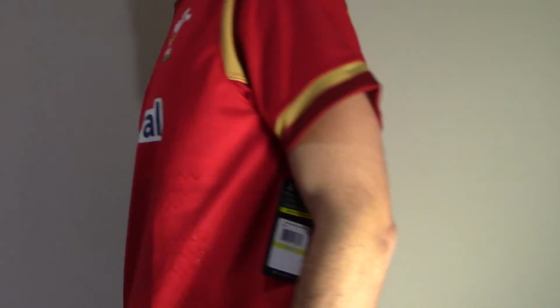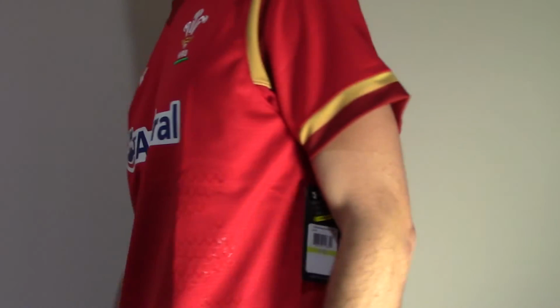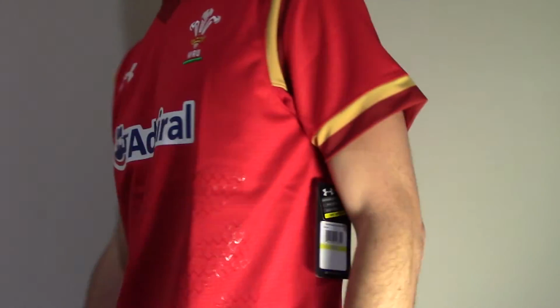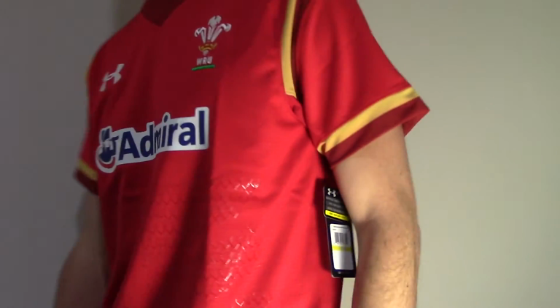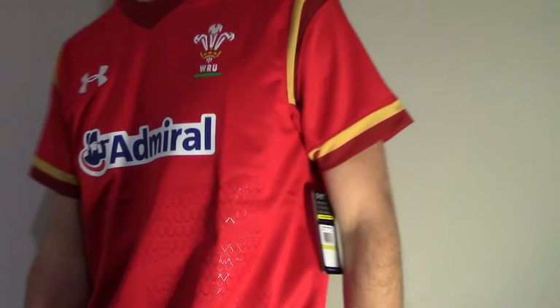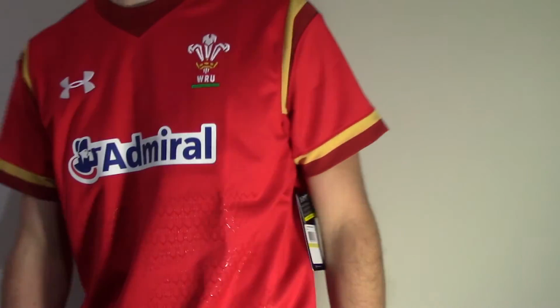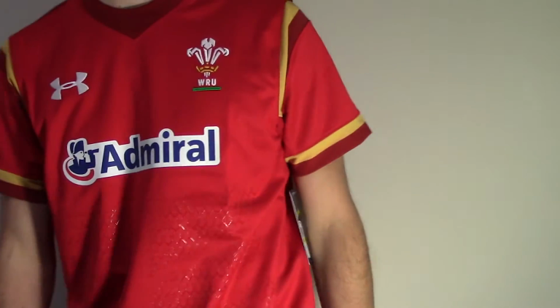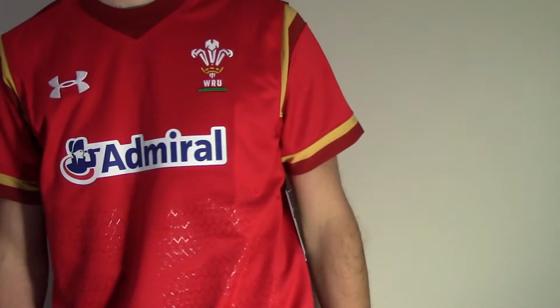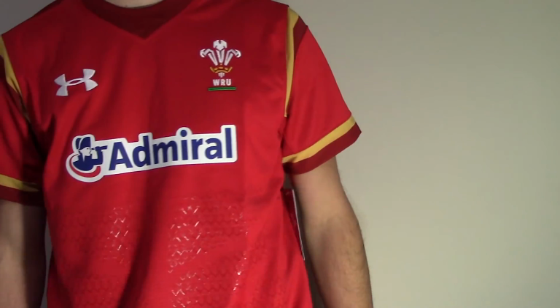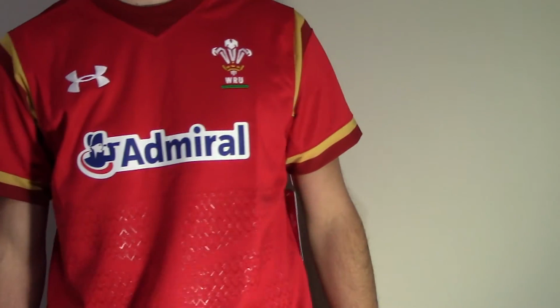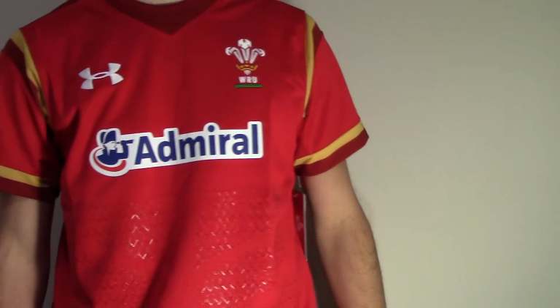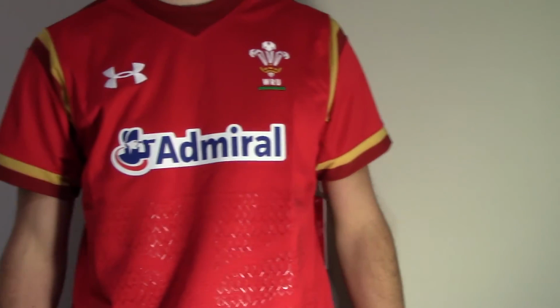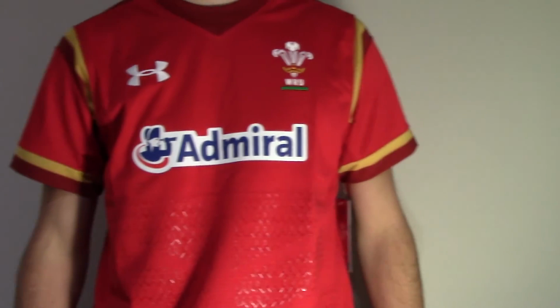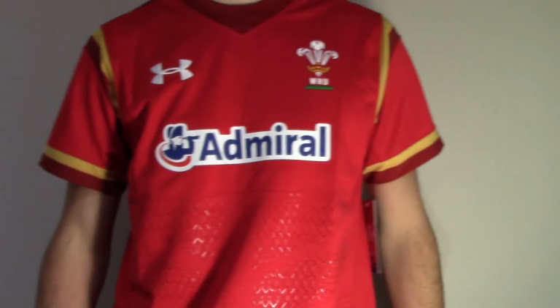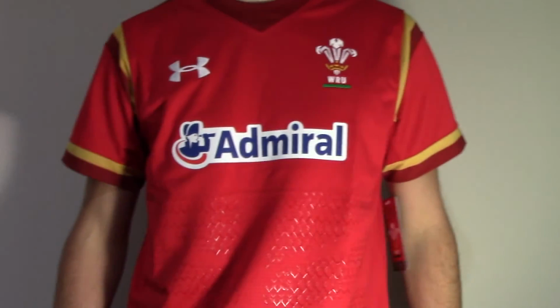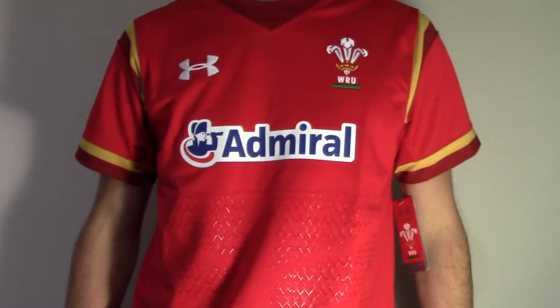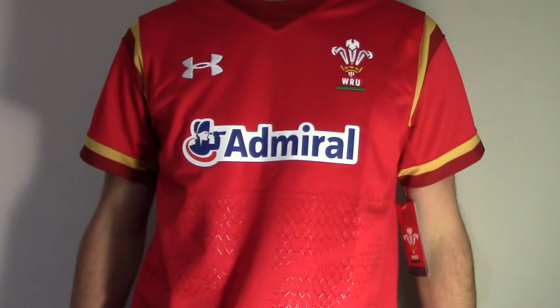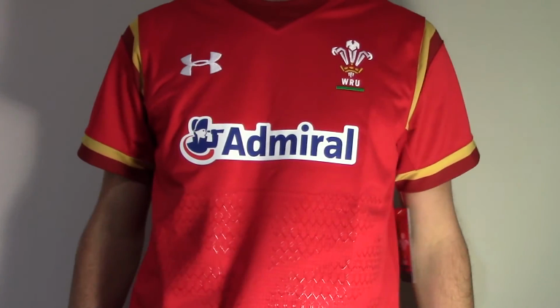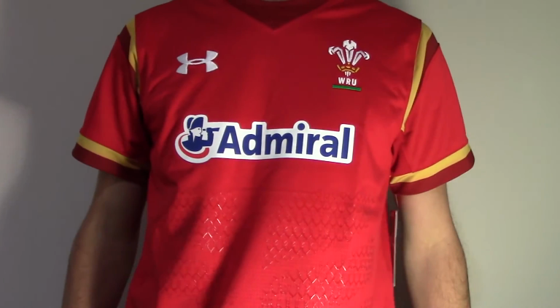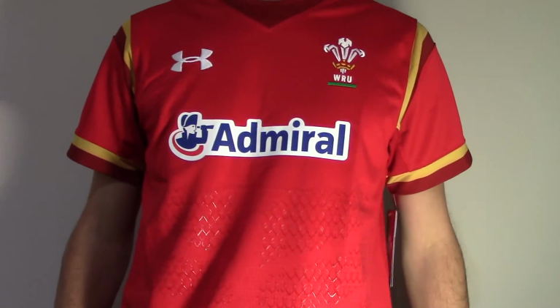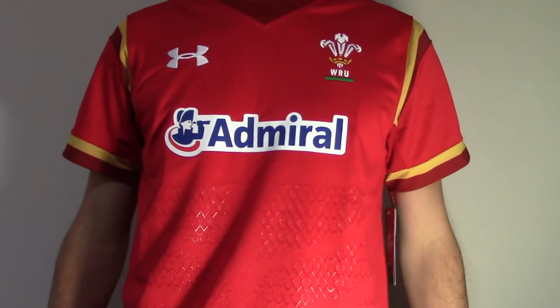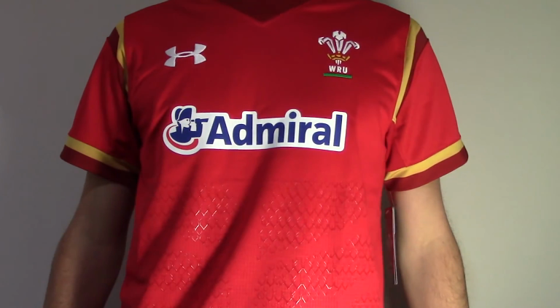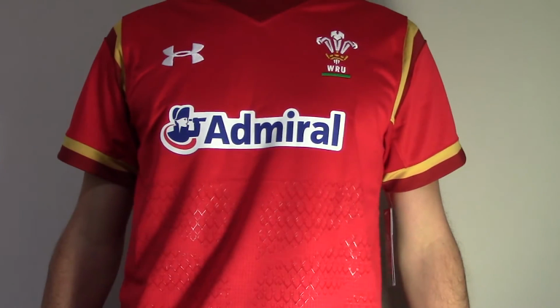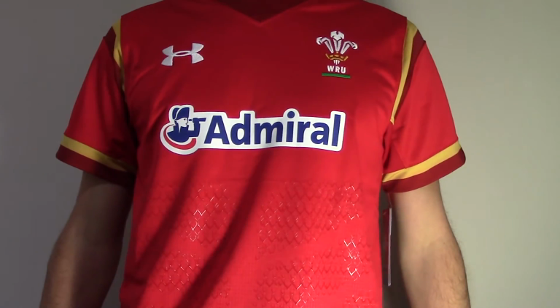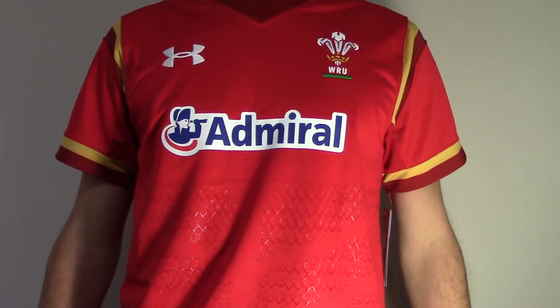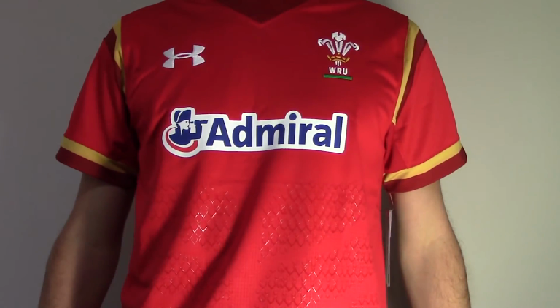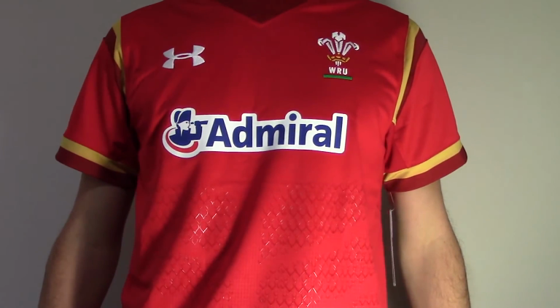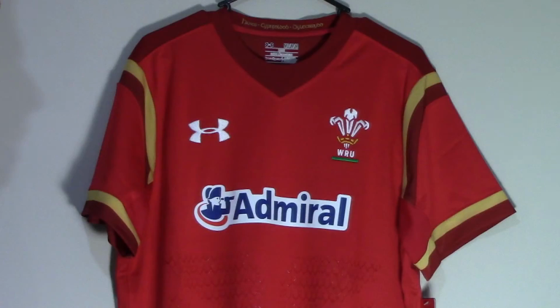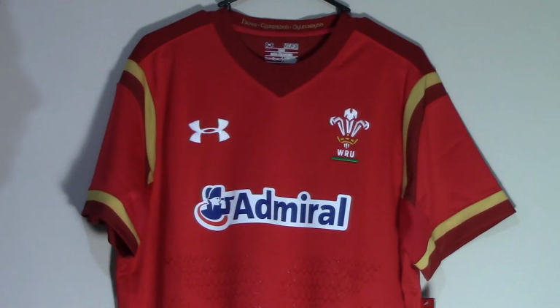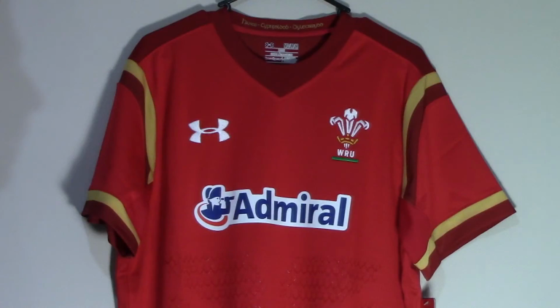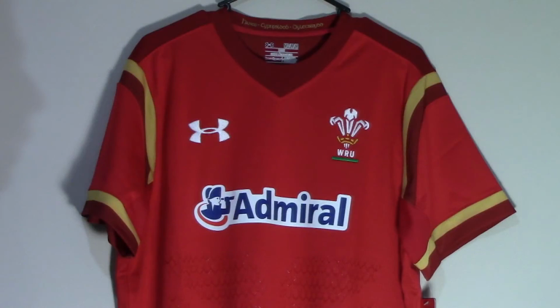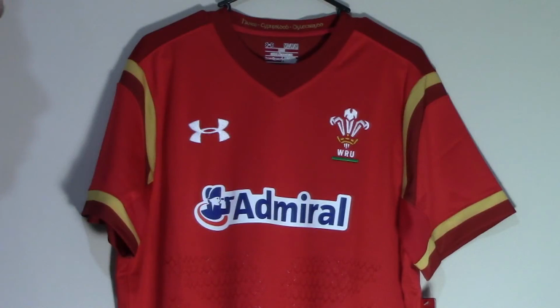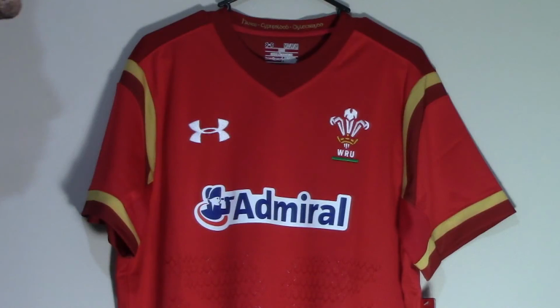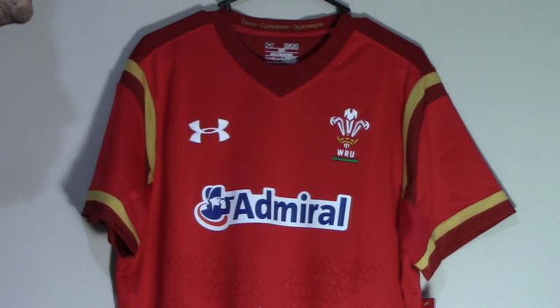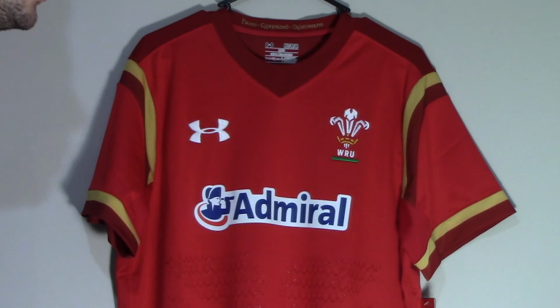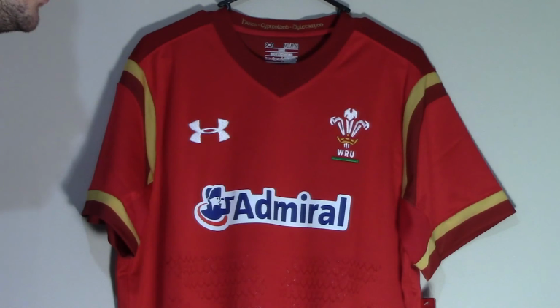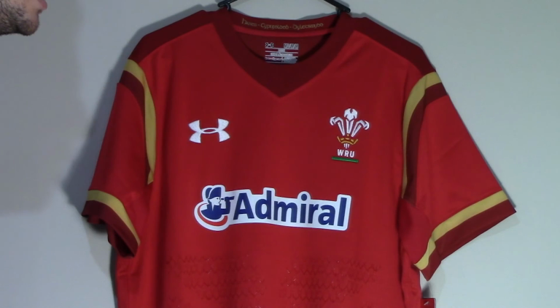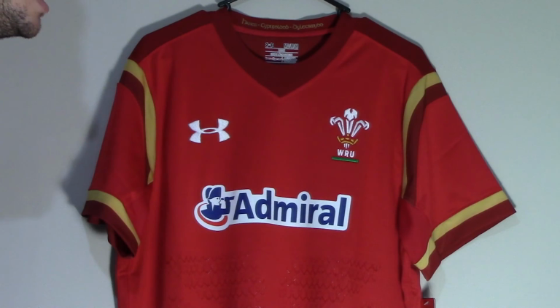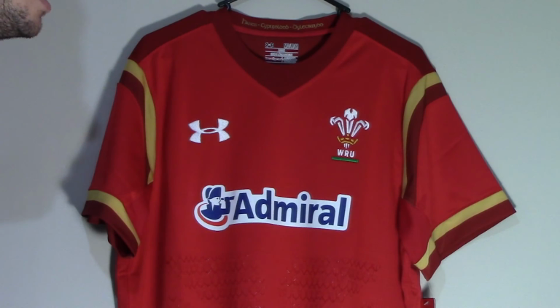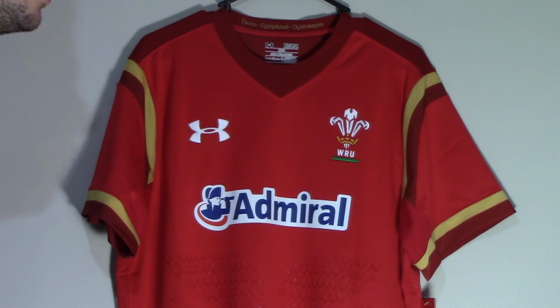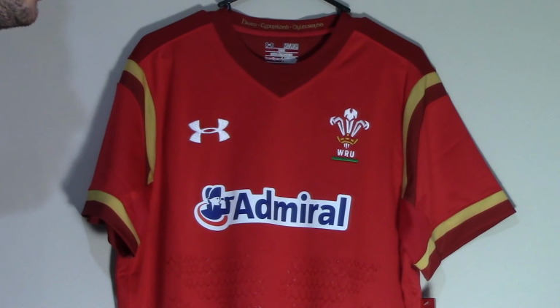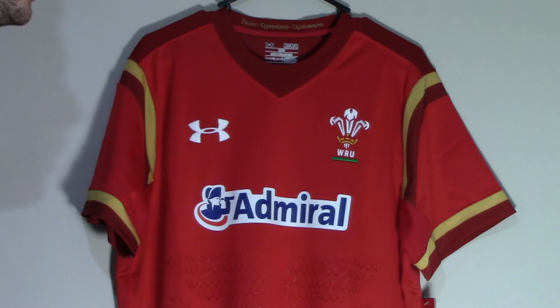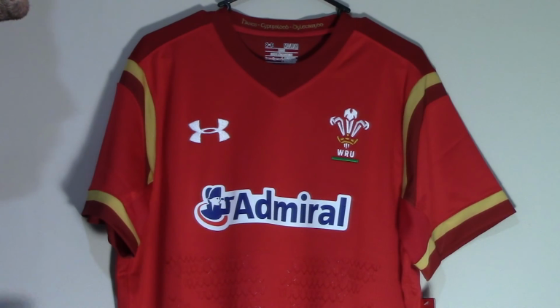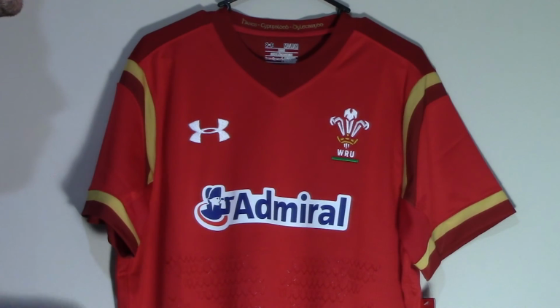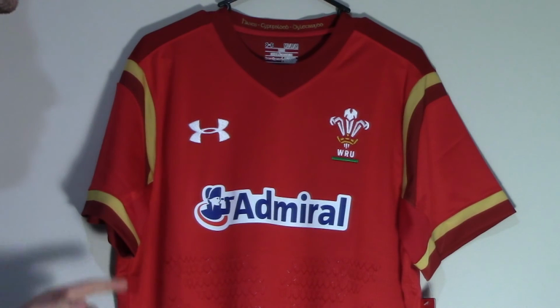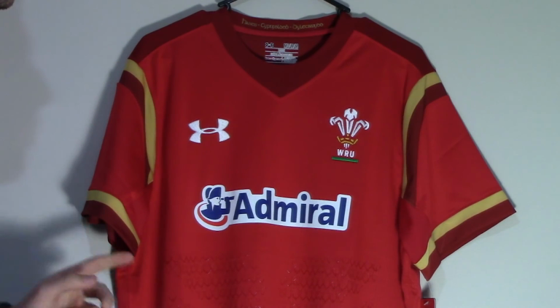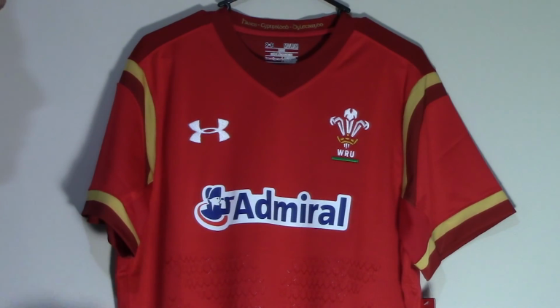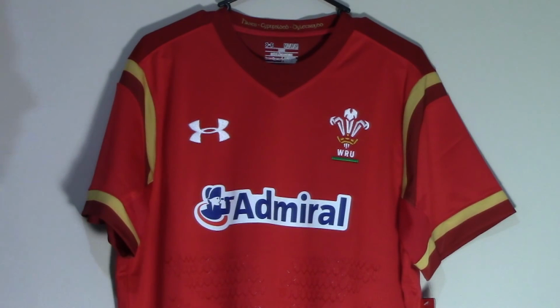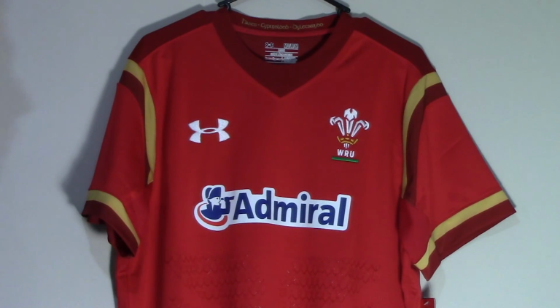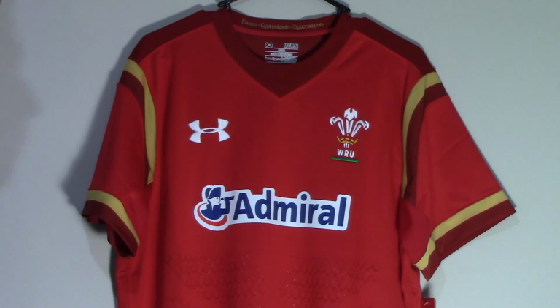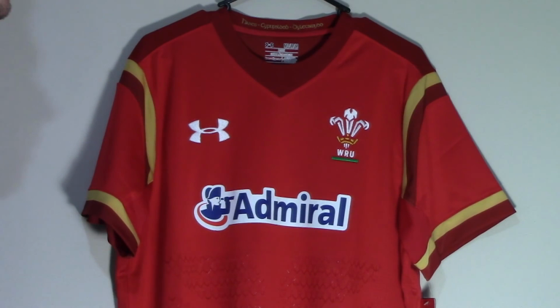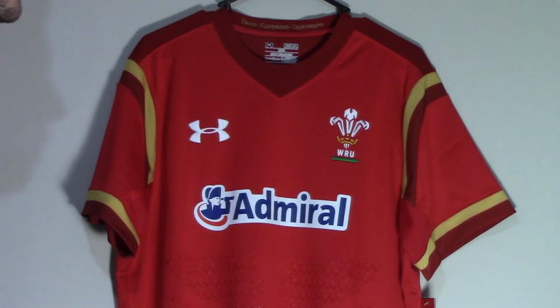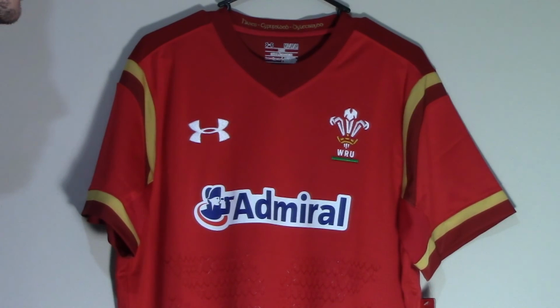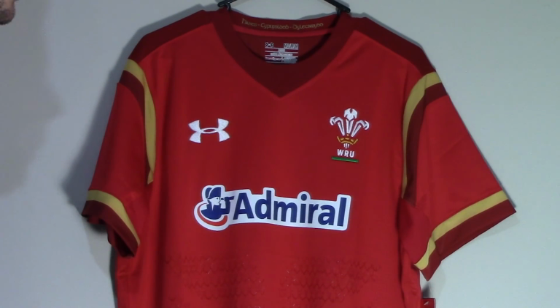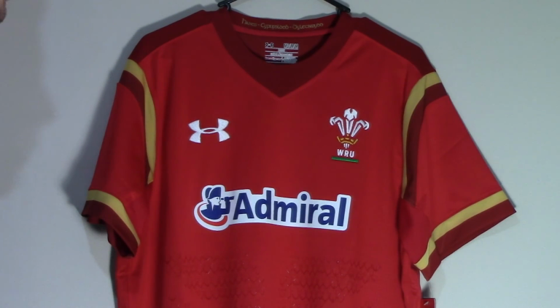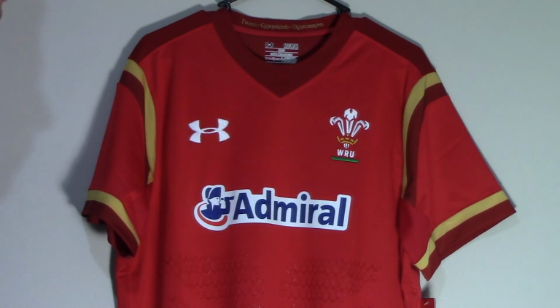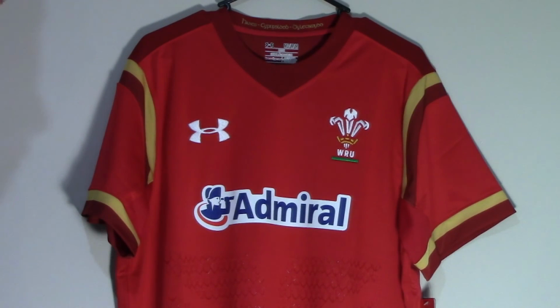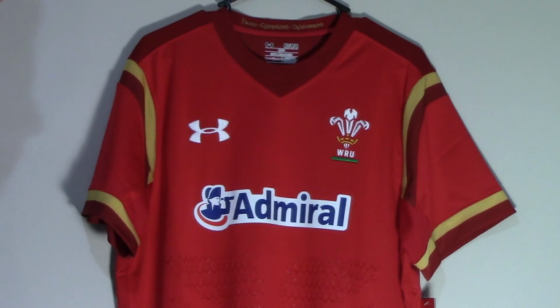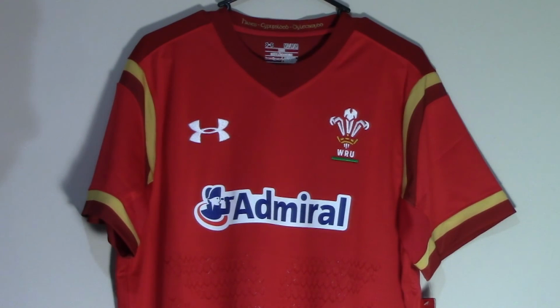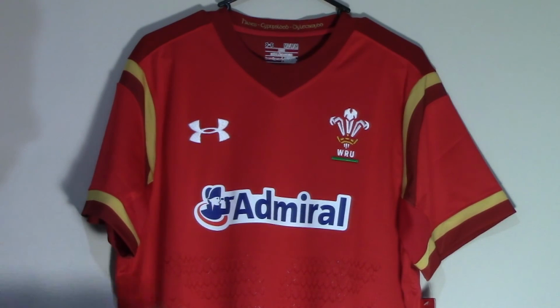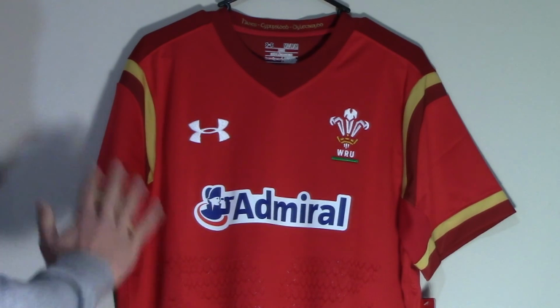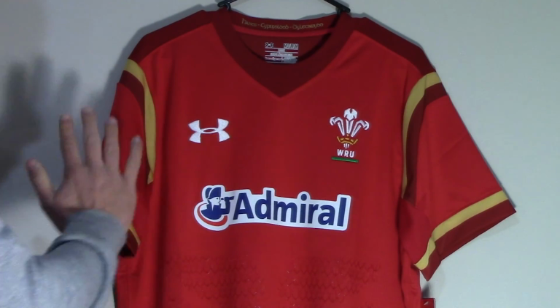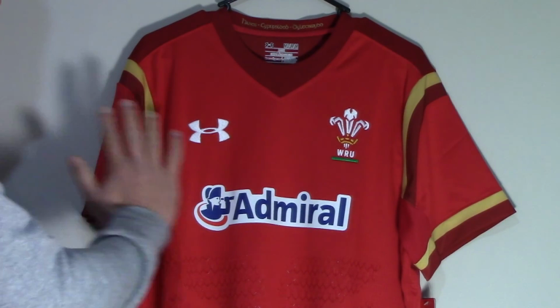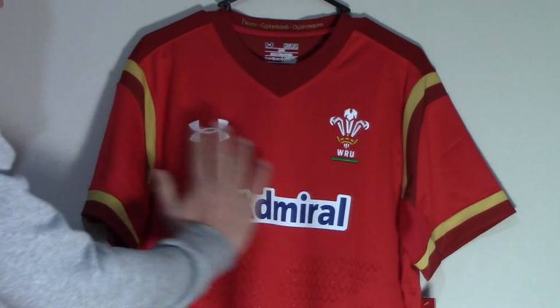So that is our review of the Wales 2015 Rugby World Cup home jersey. Thanks for watching and as always, we'll see you next time.